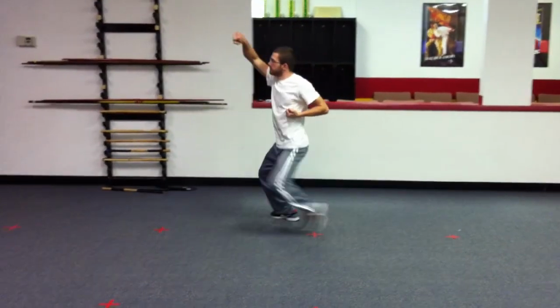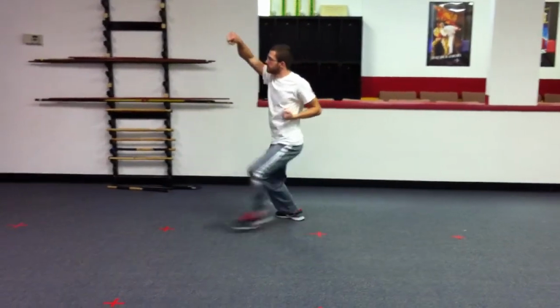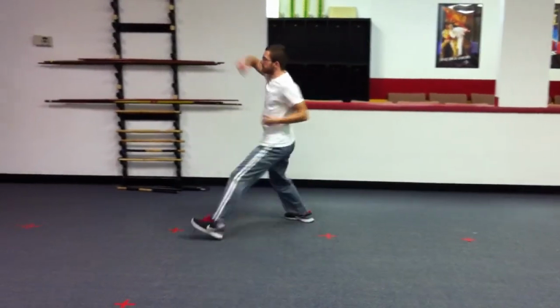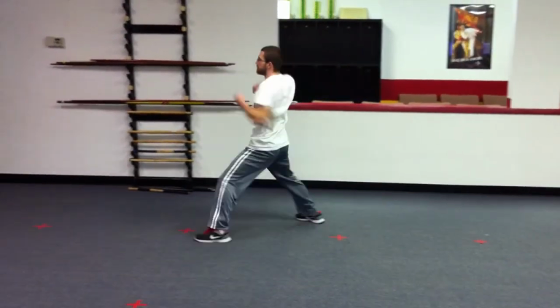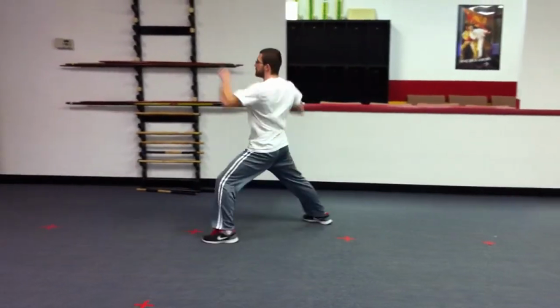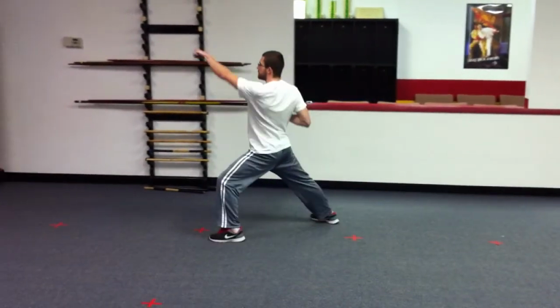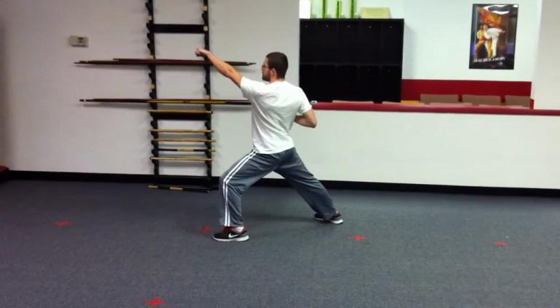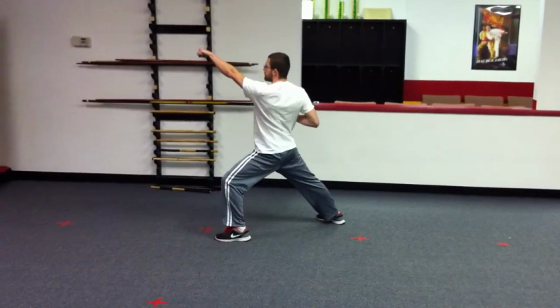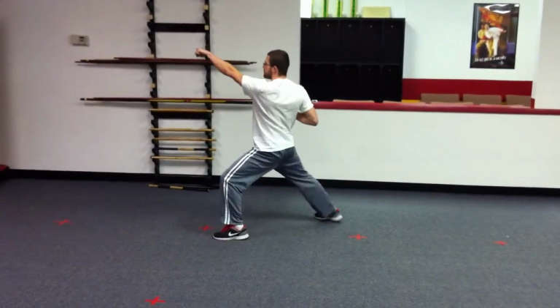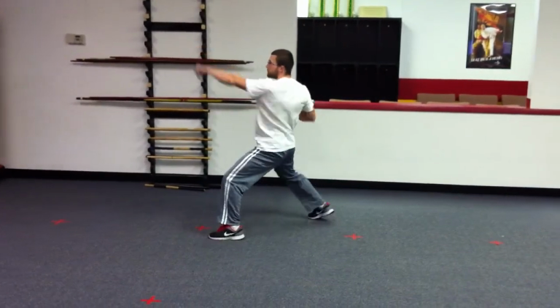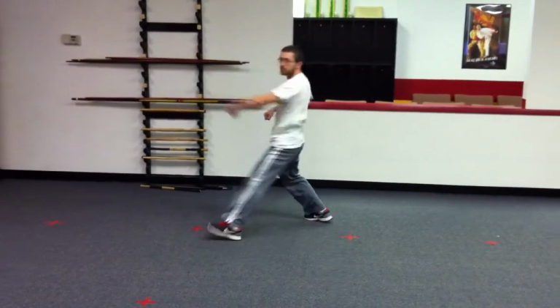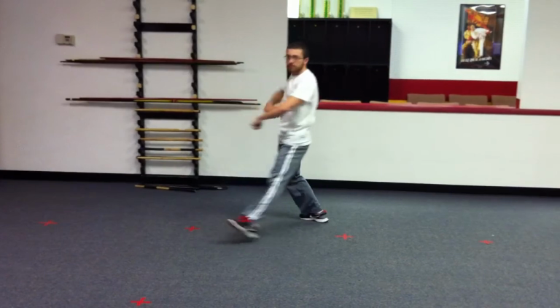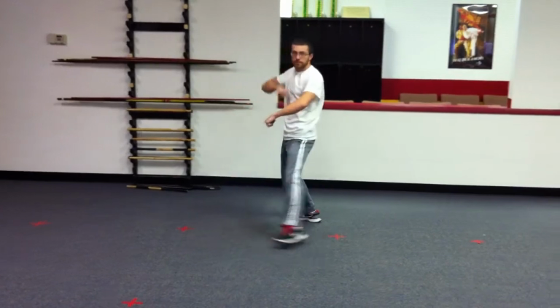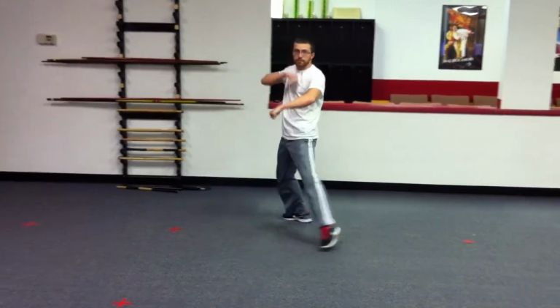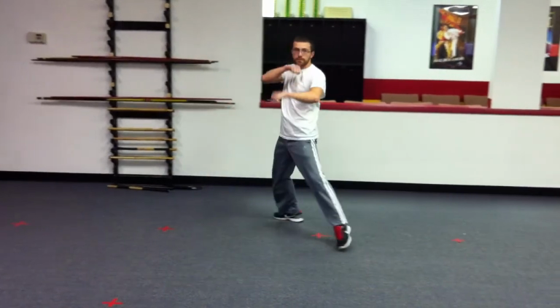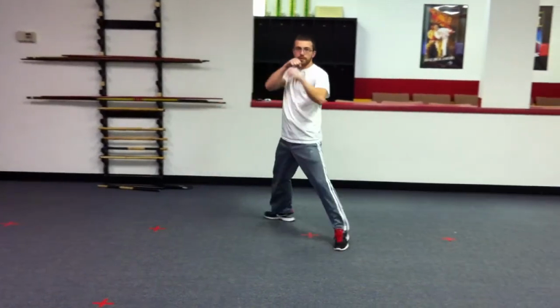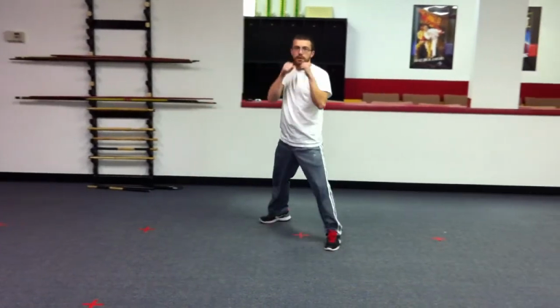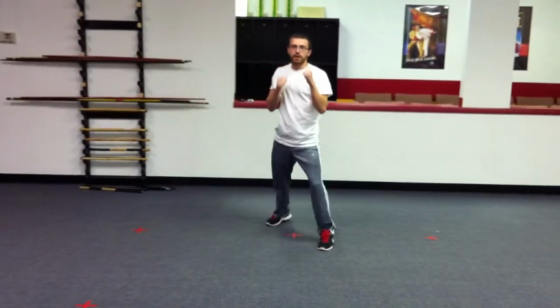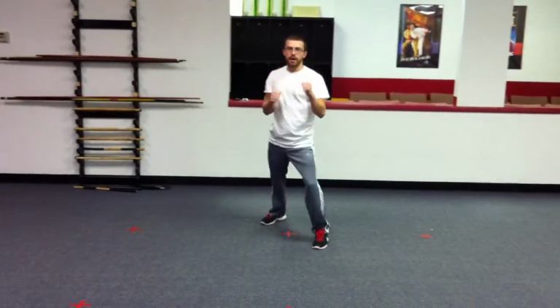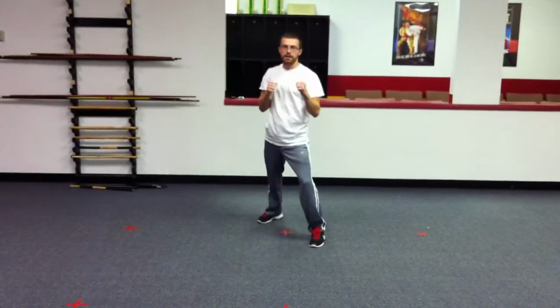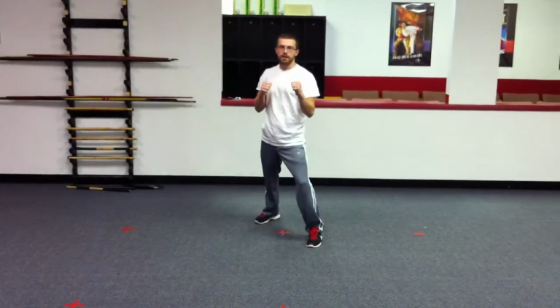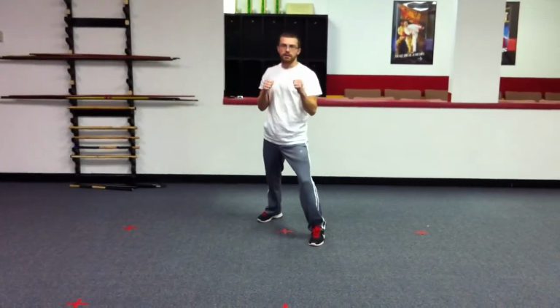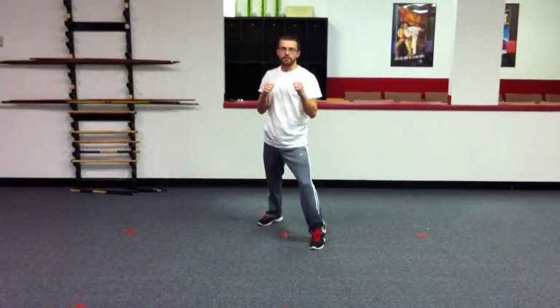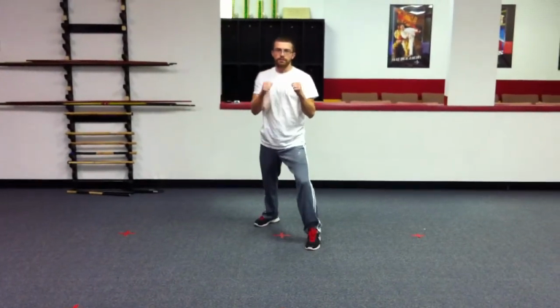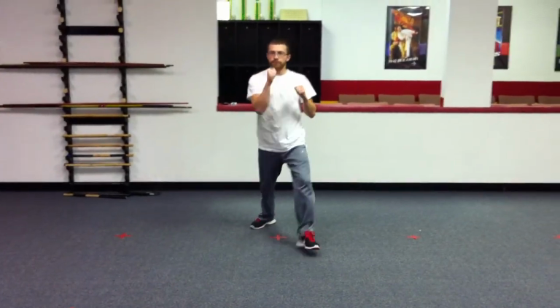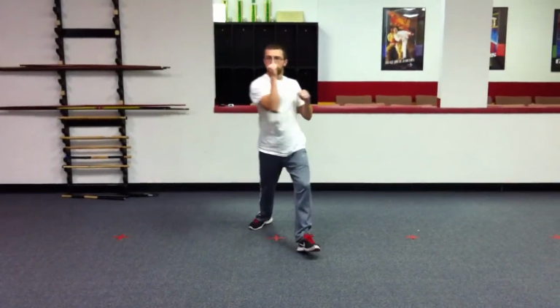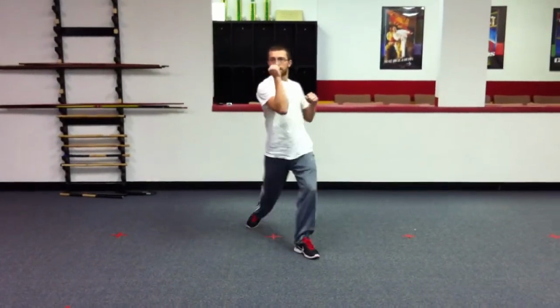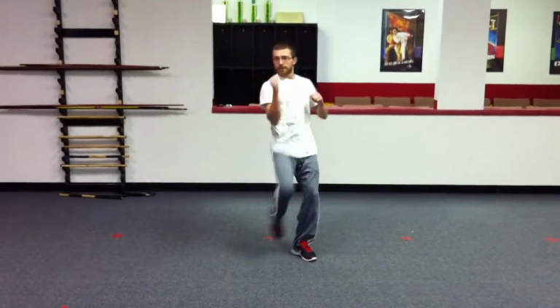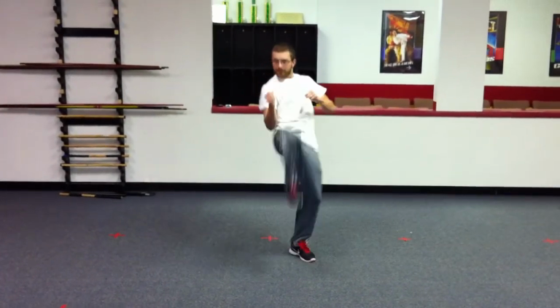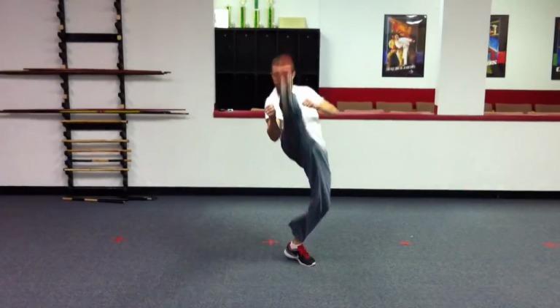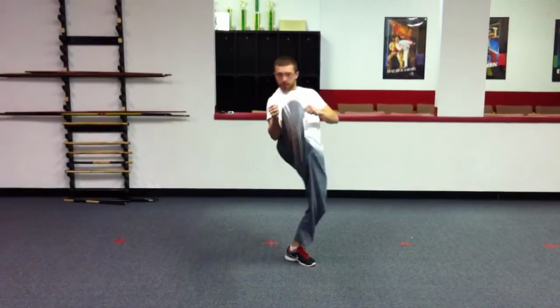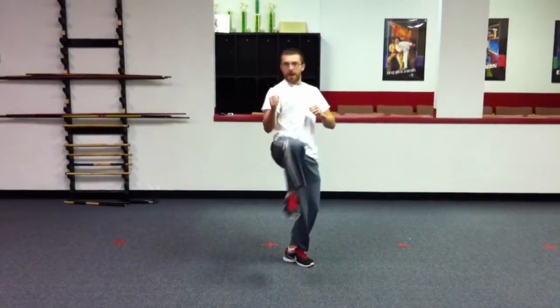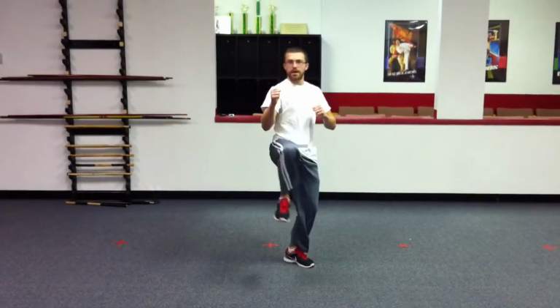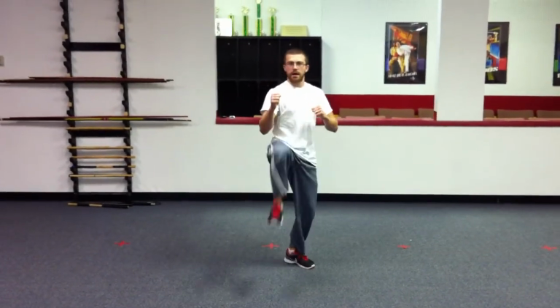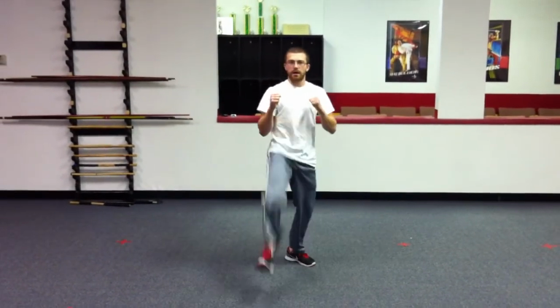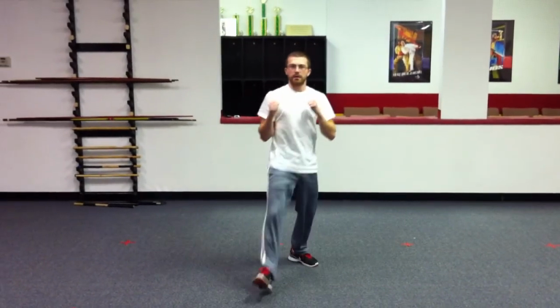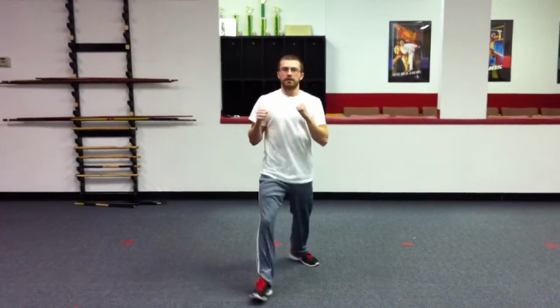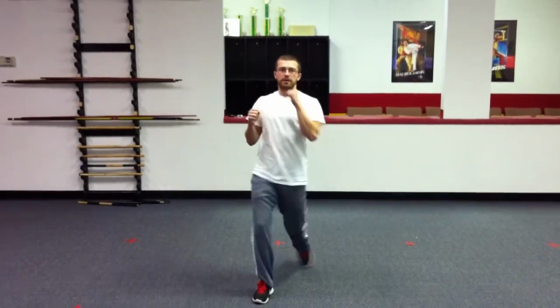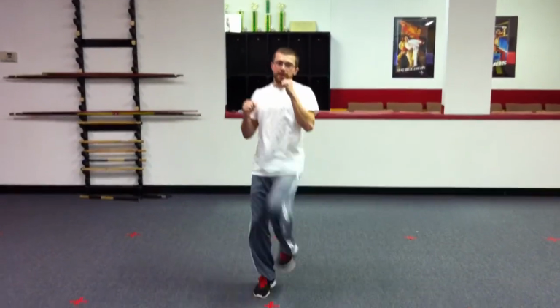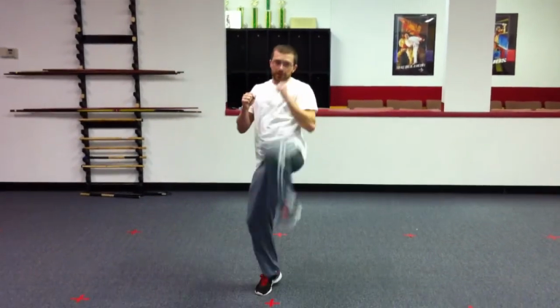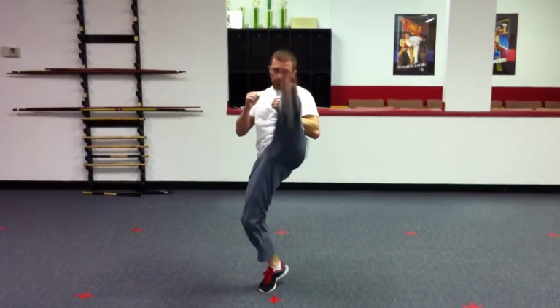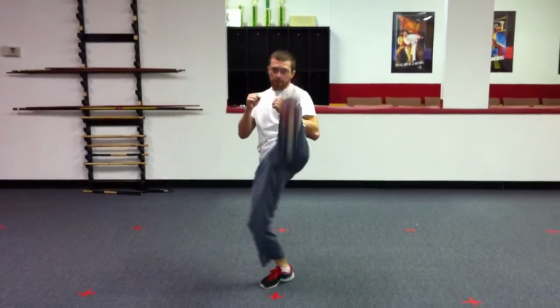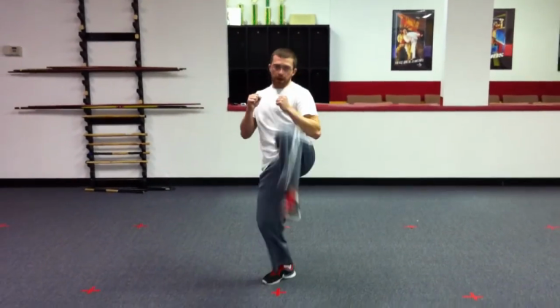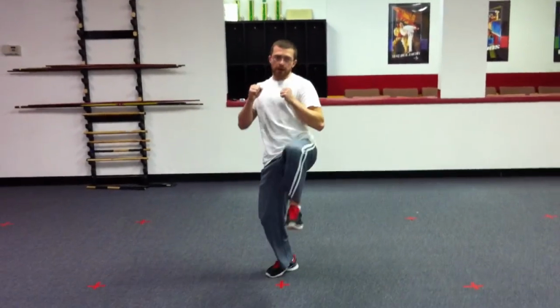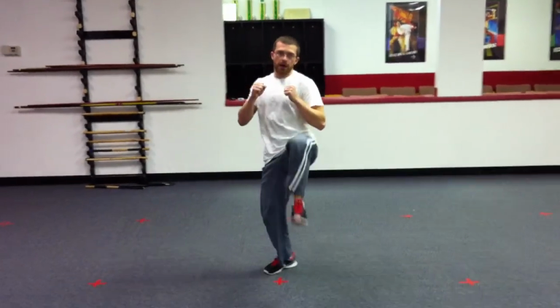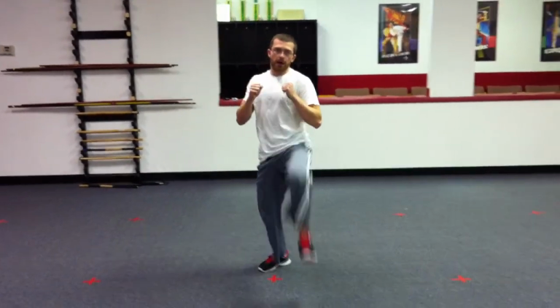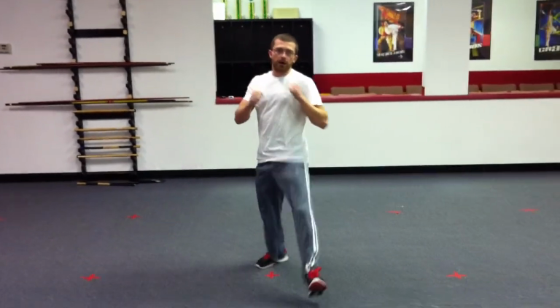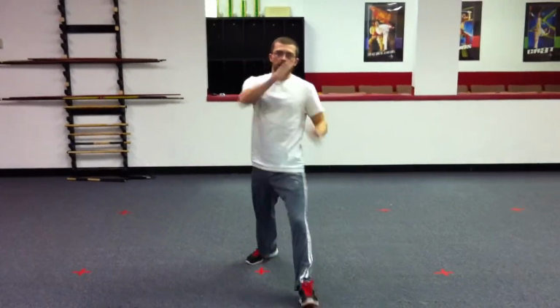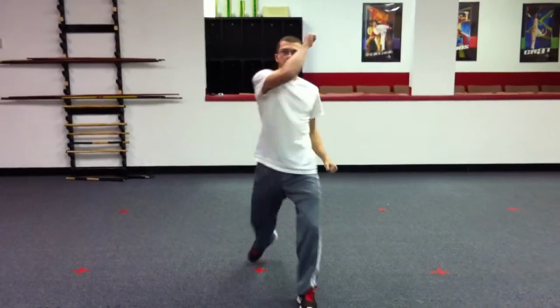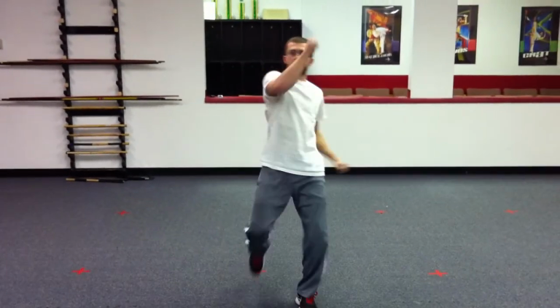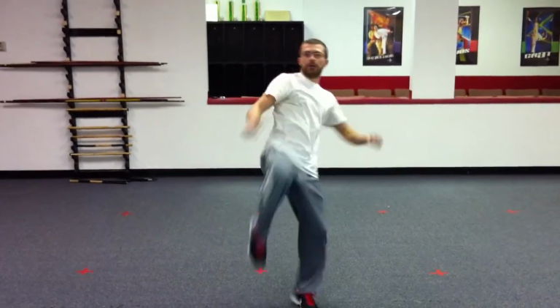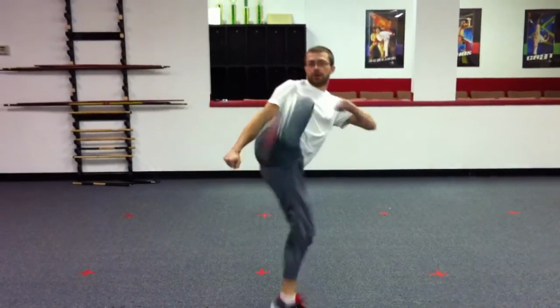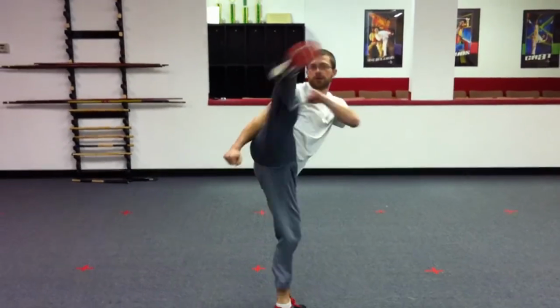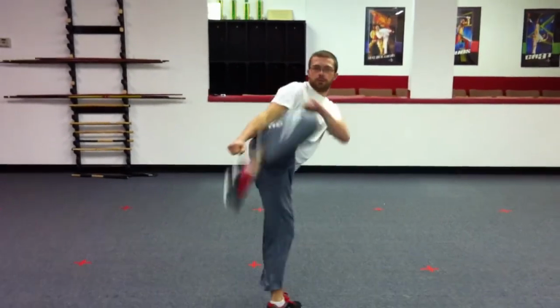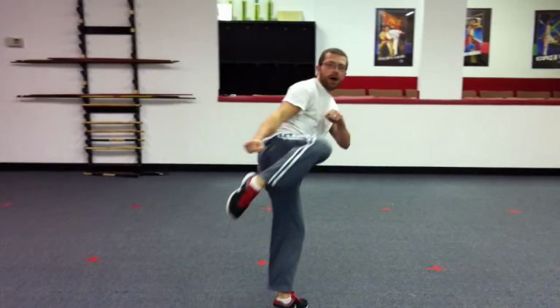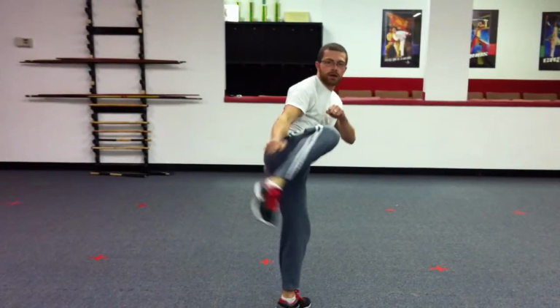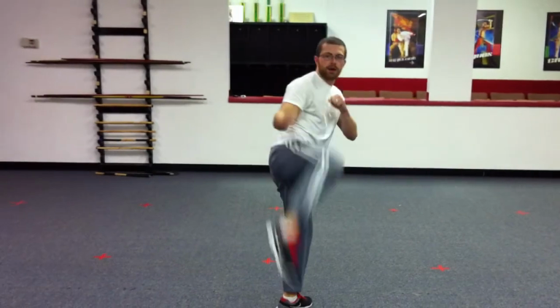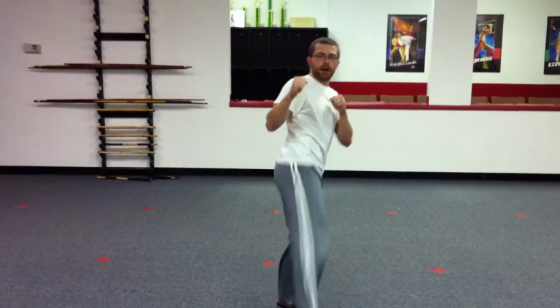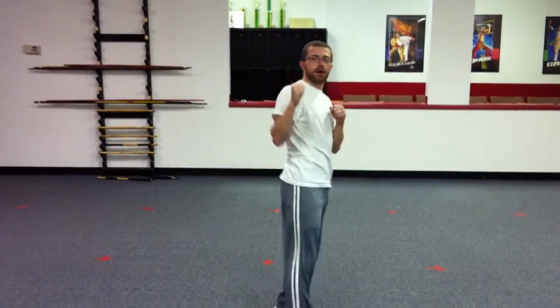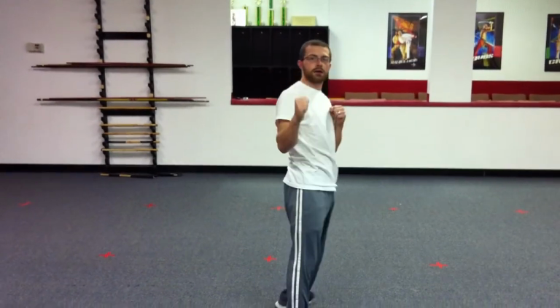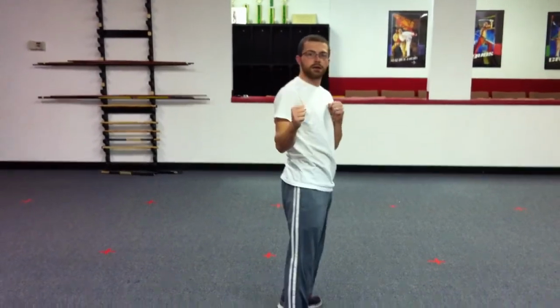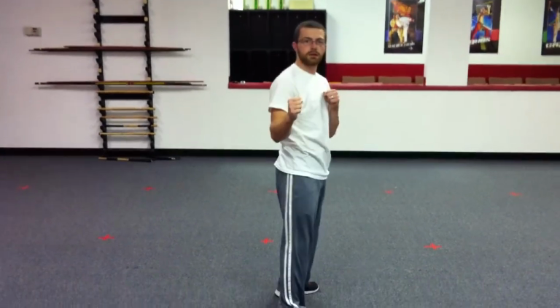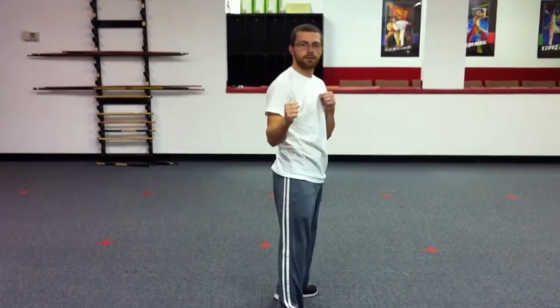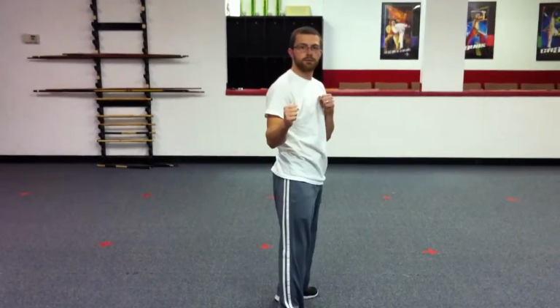Then we go our sparring stance with our key up, and then we're going to go front kick, key up, front kick, key up, roundhouse, key up. That's the first part.